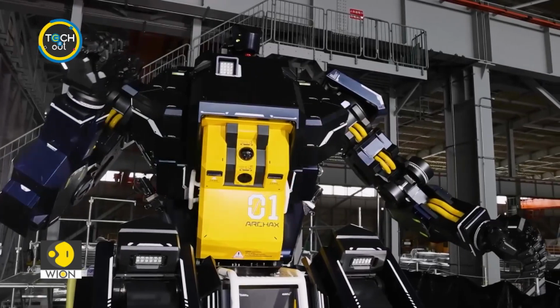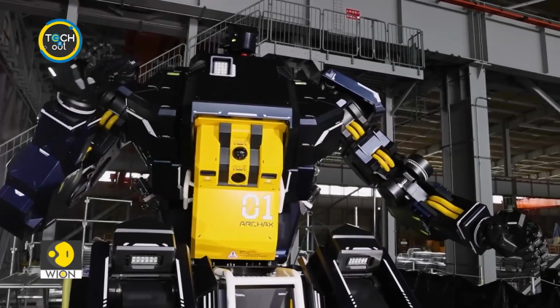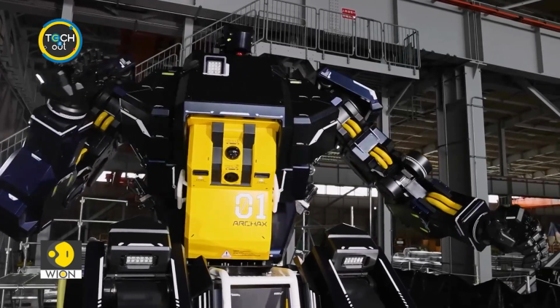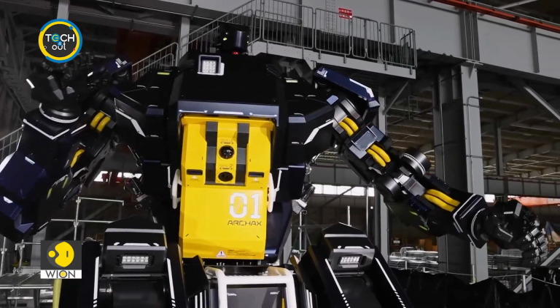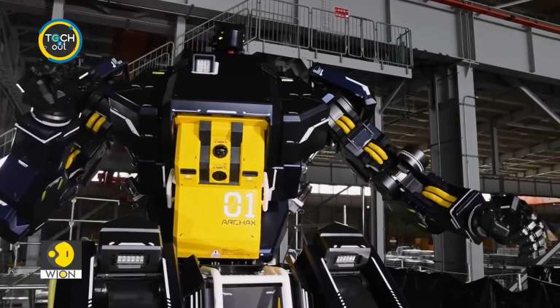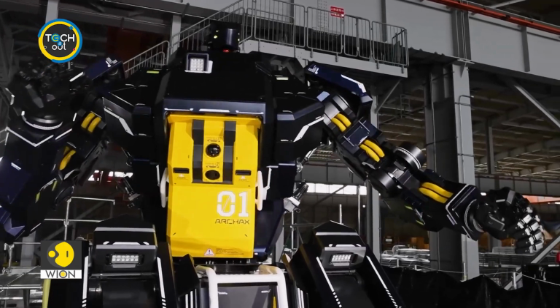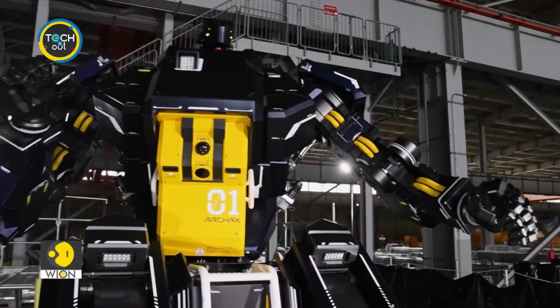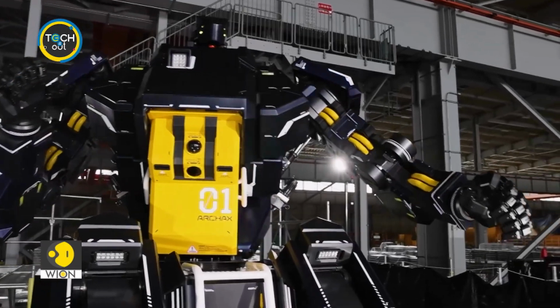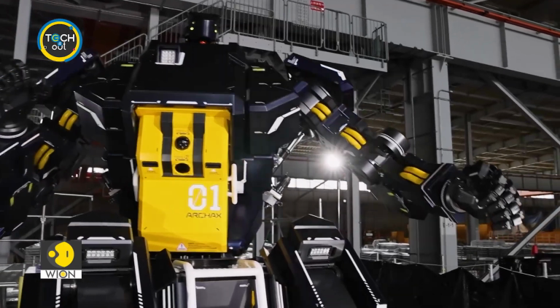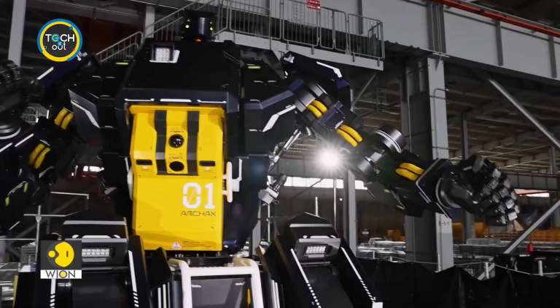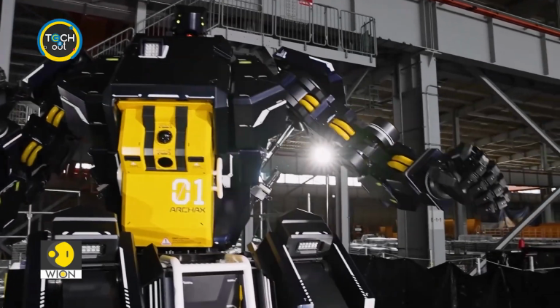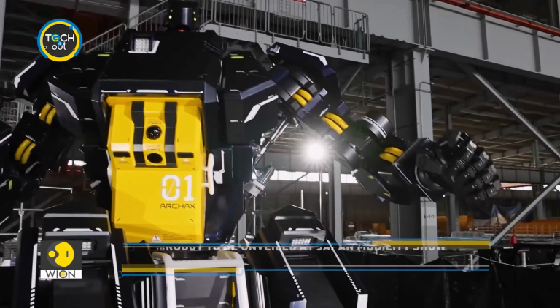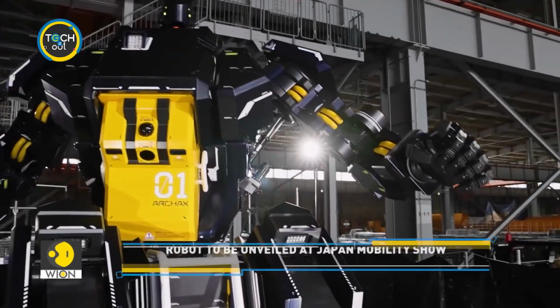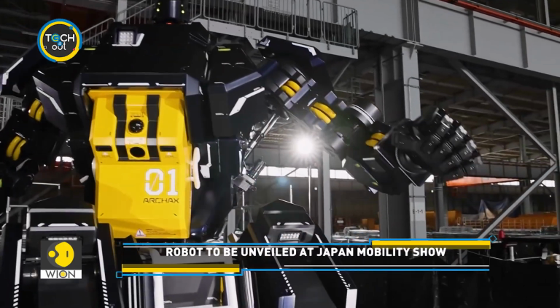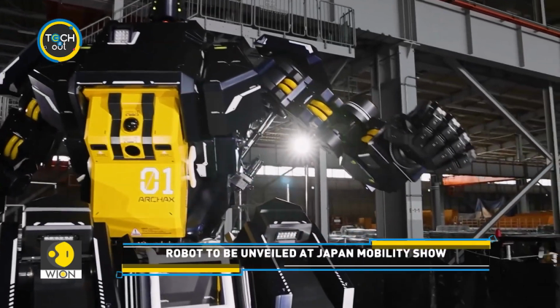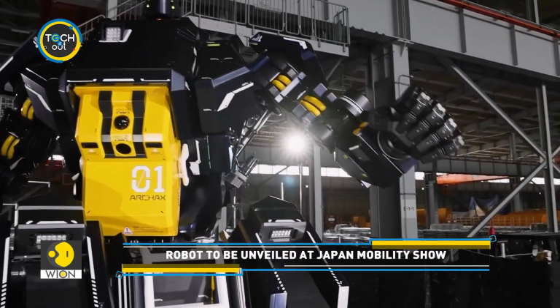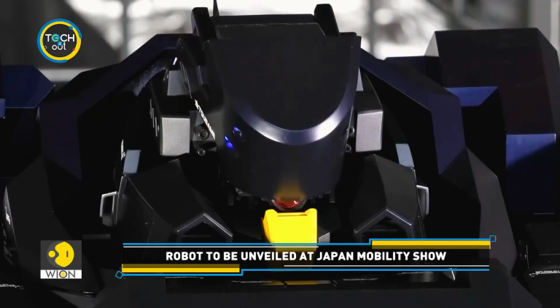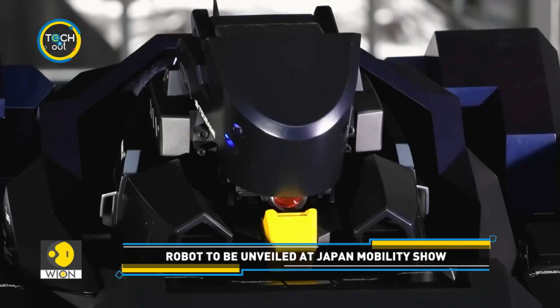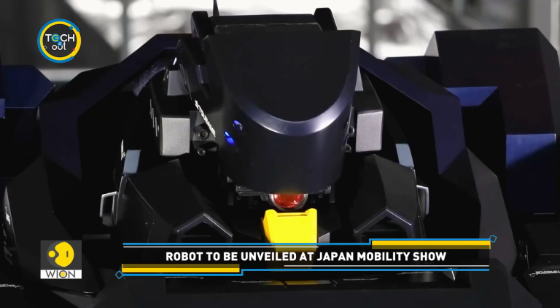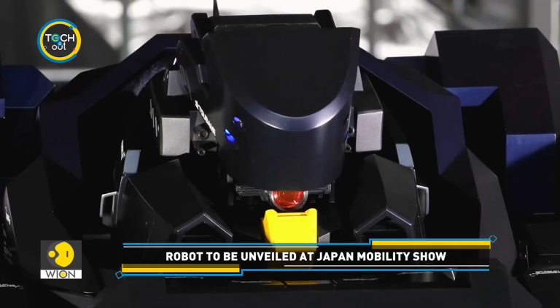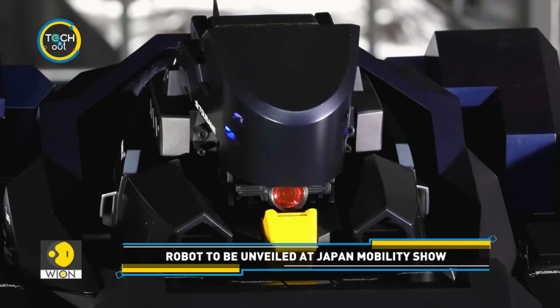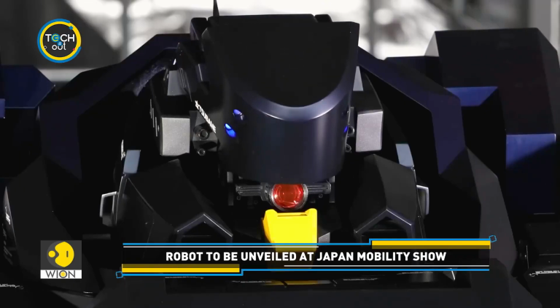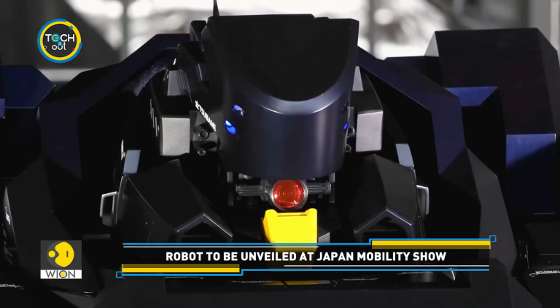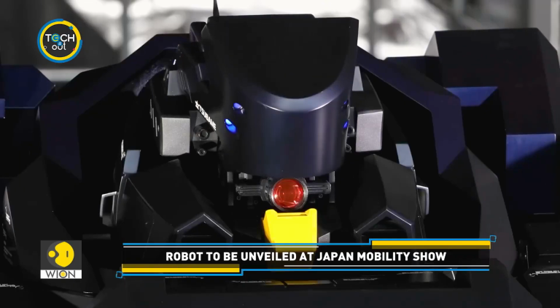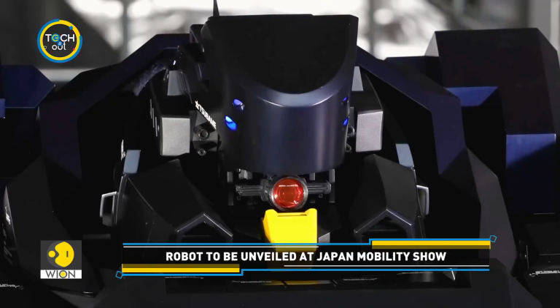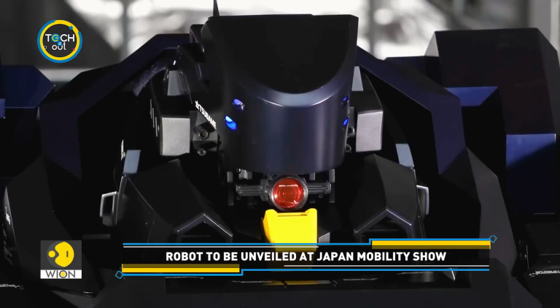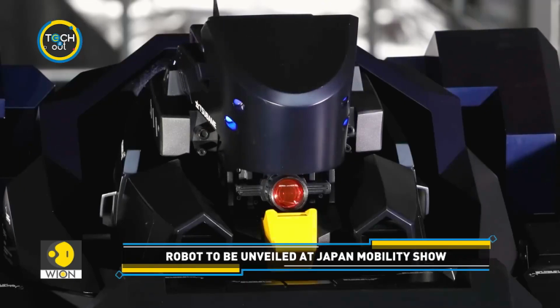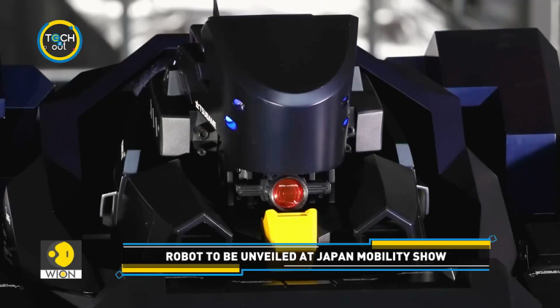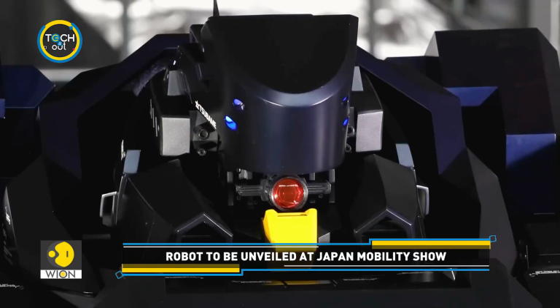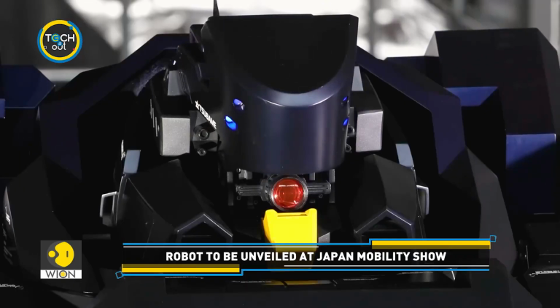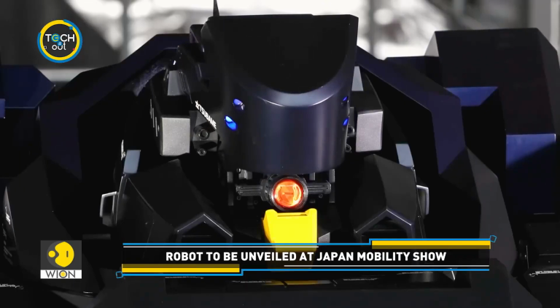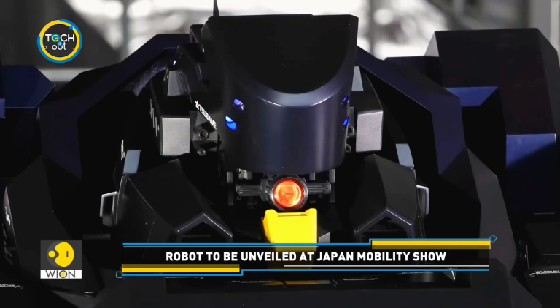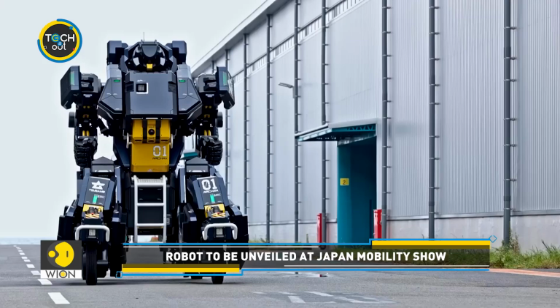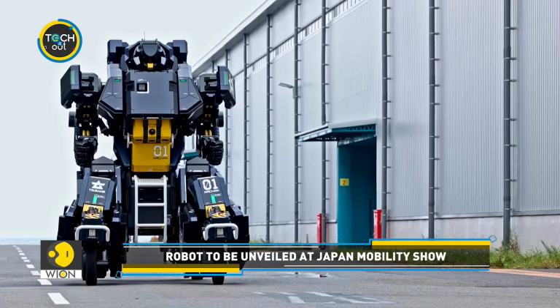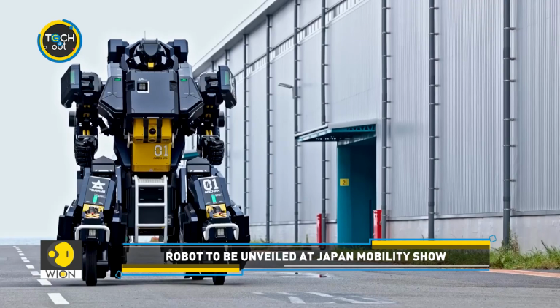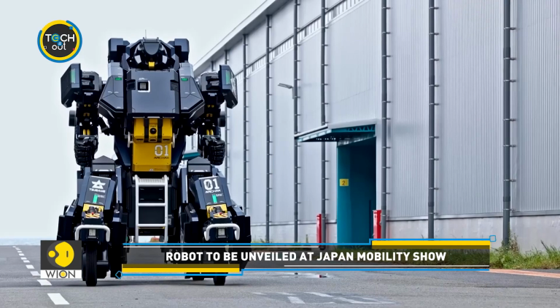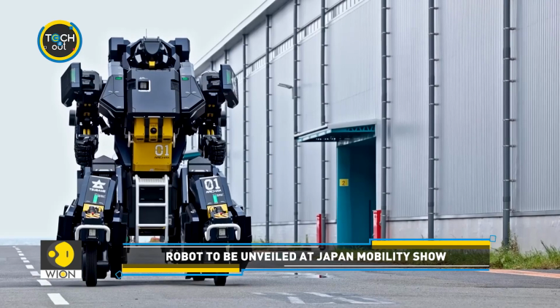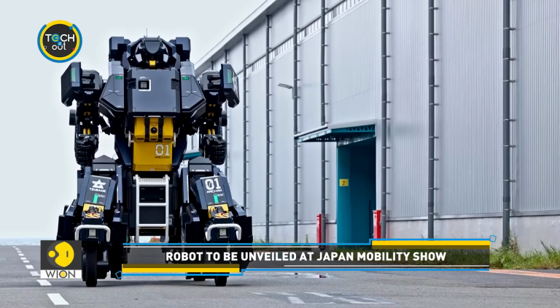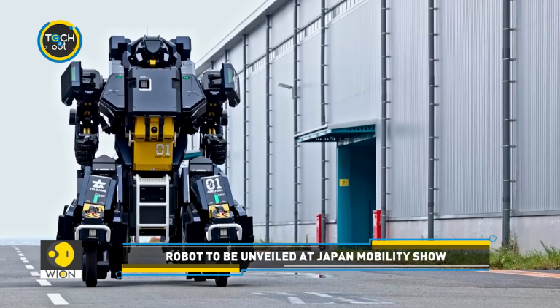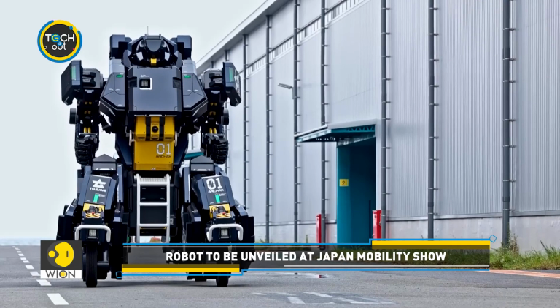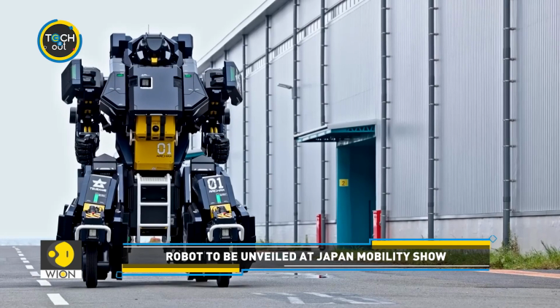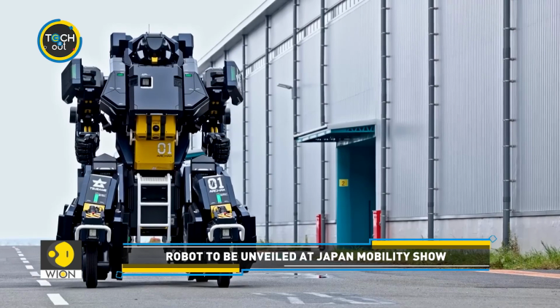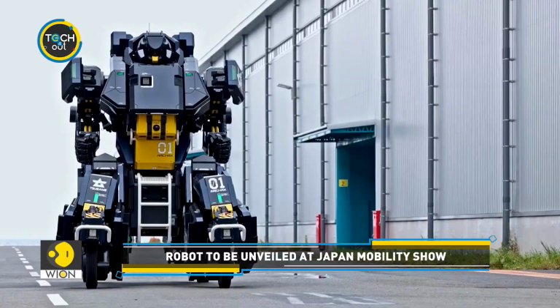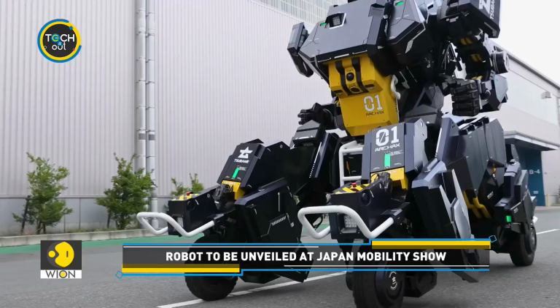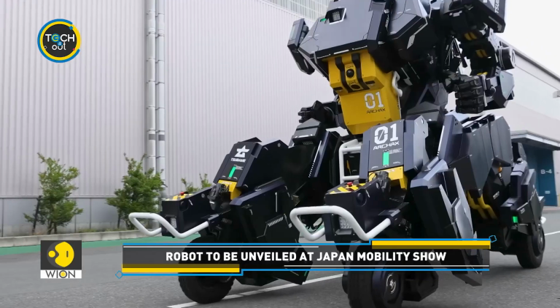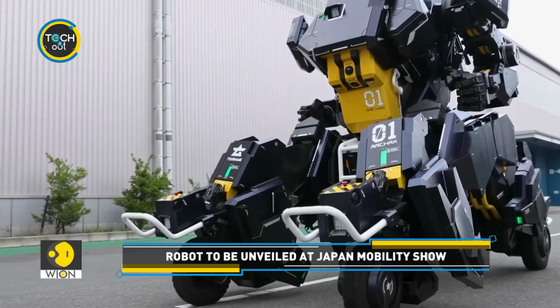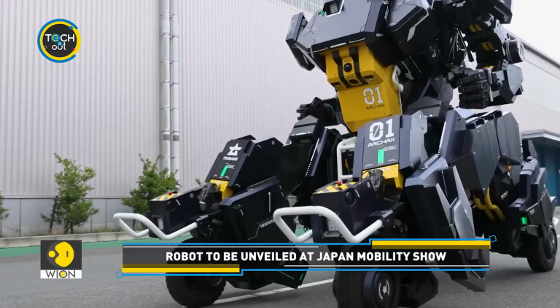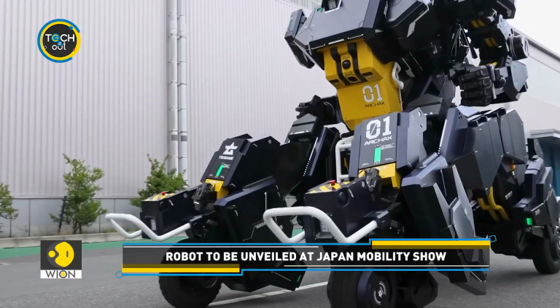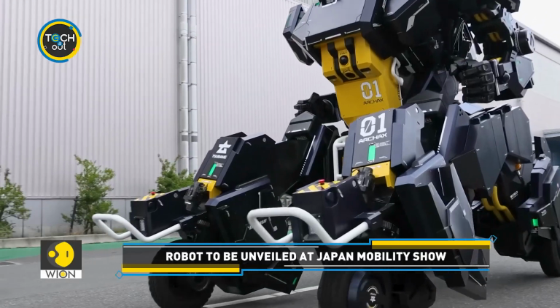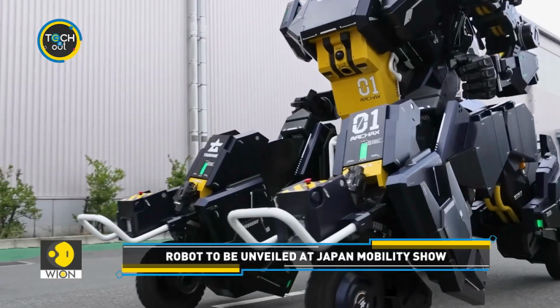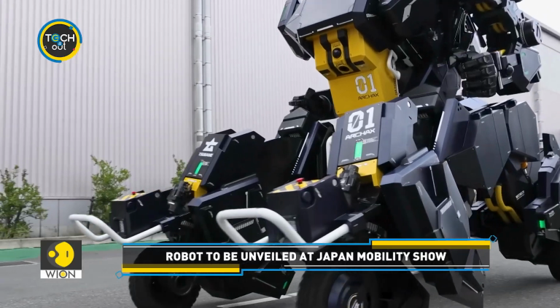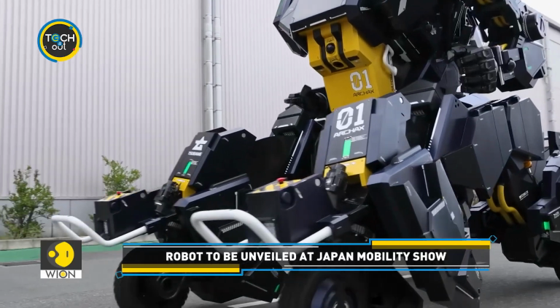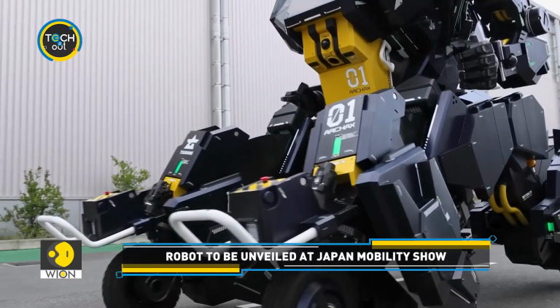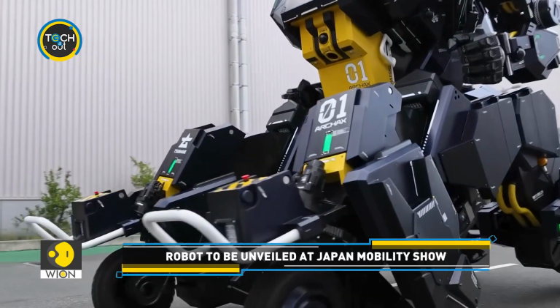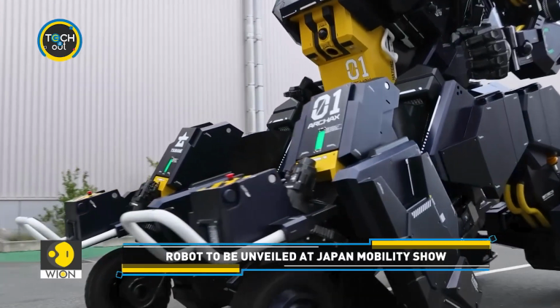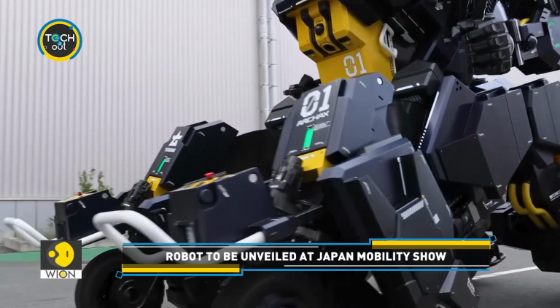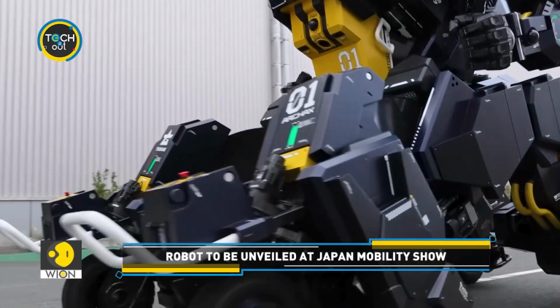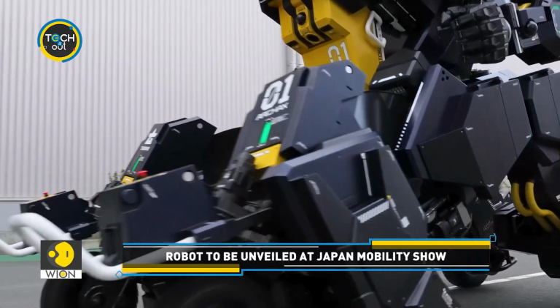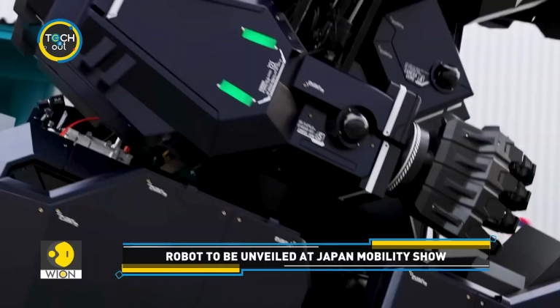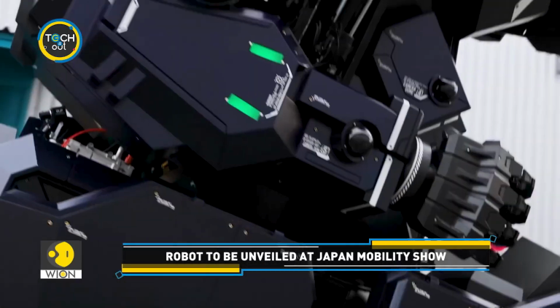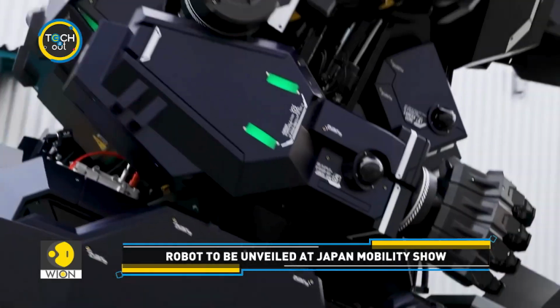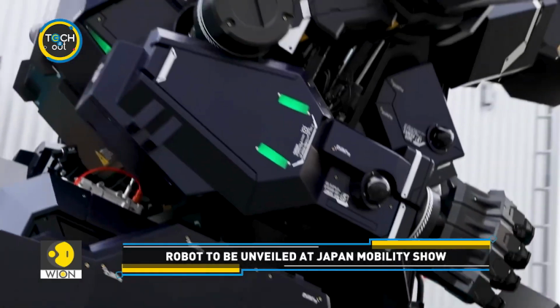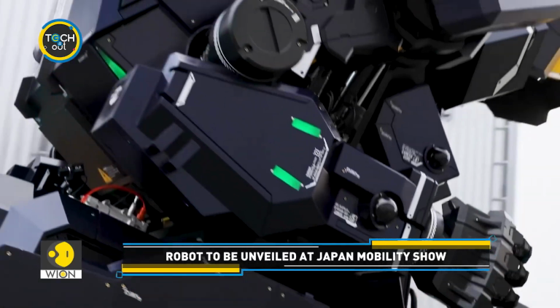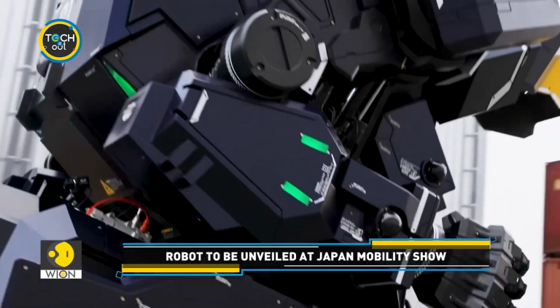The robot, which looks like something out of a science fiction film, will be unveiled at the Japan Mobility Show in late October.